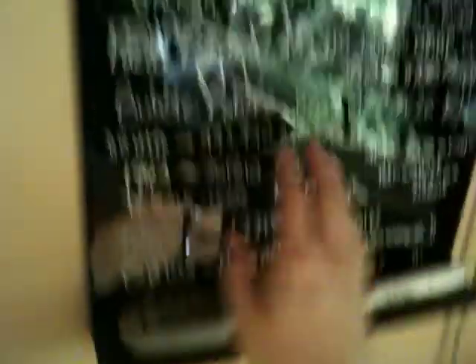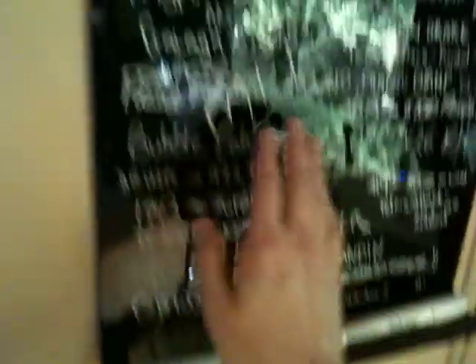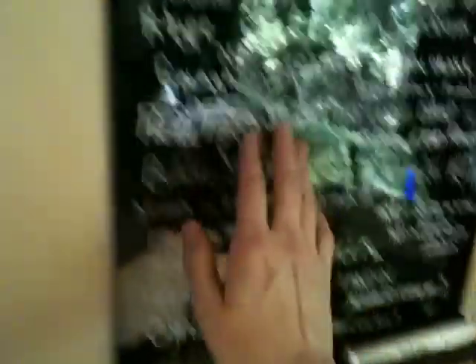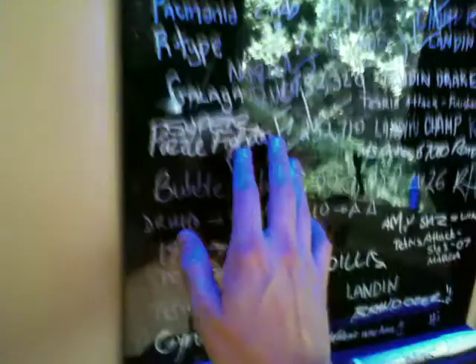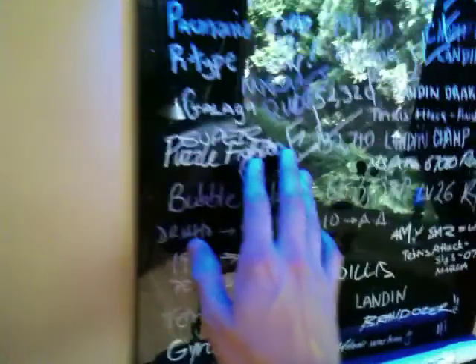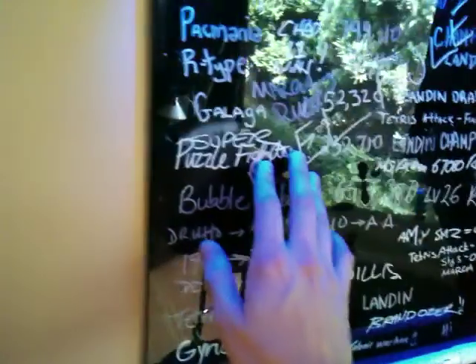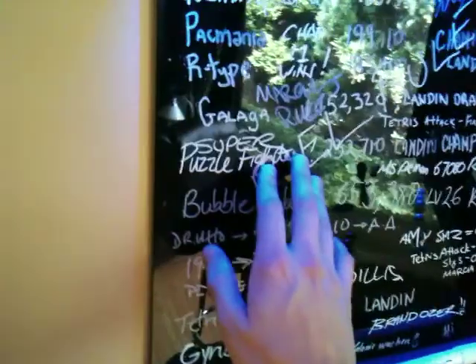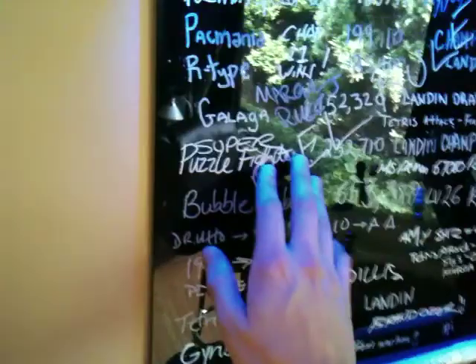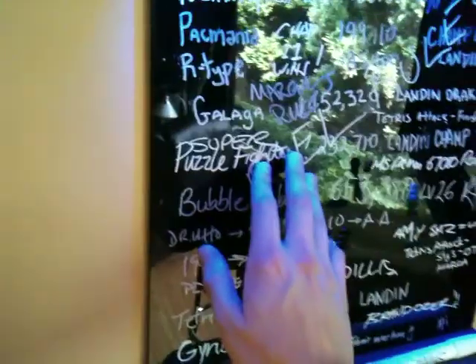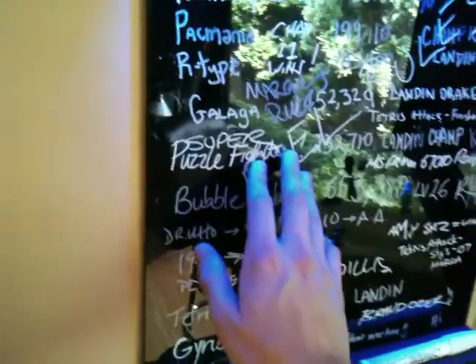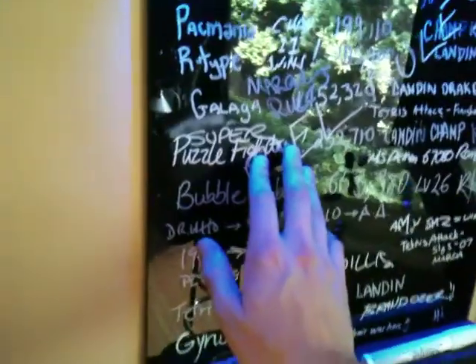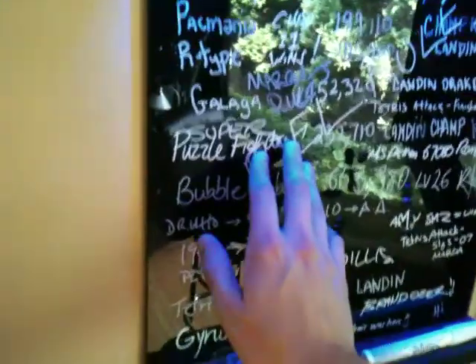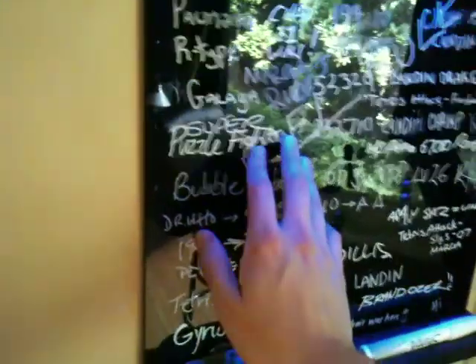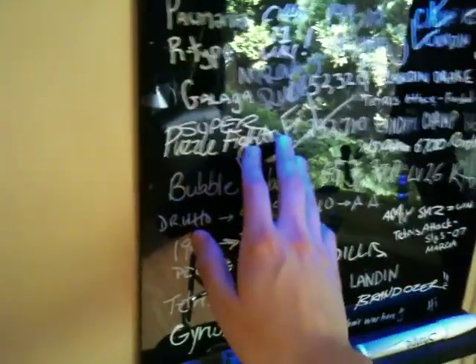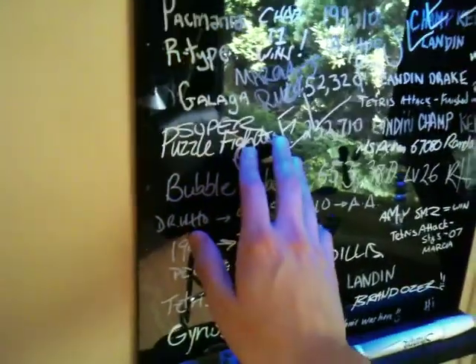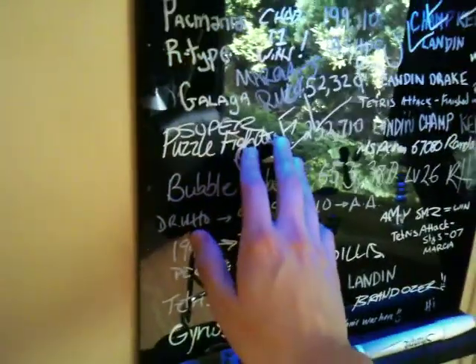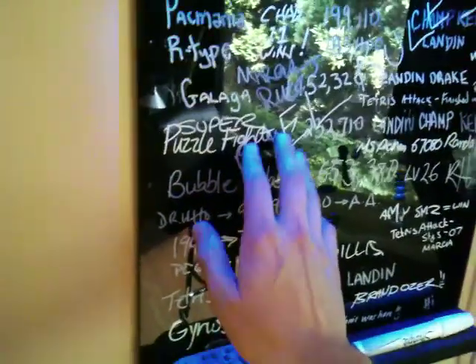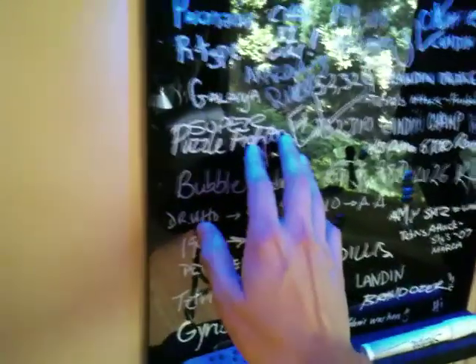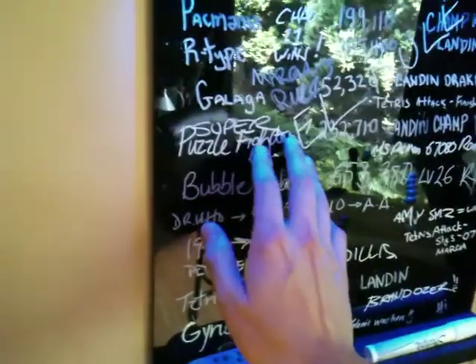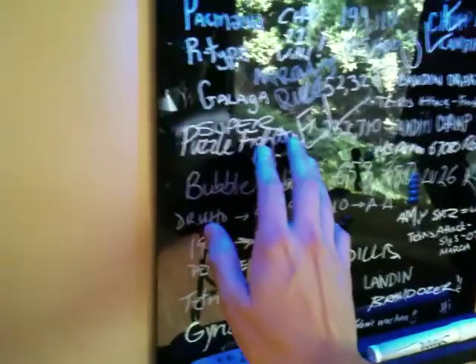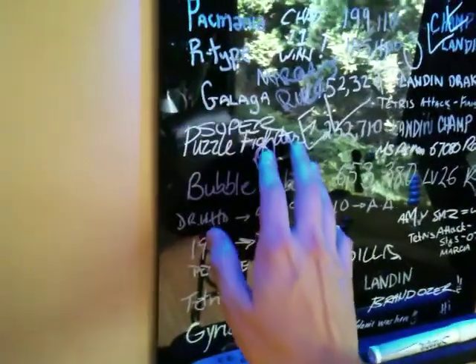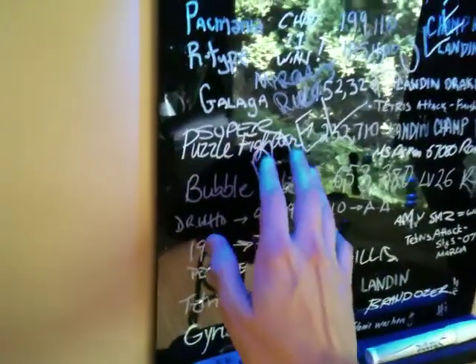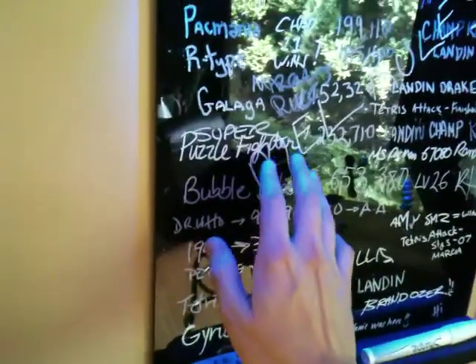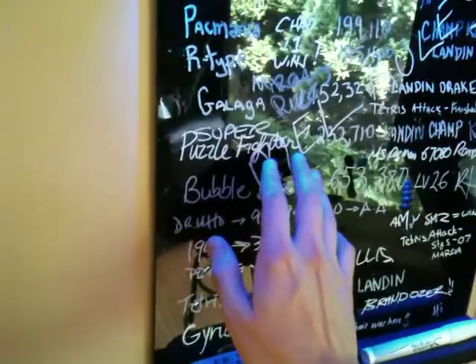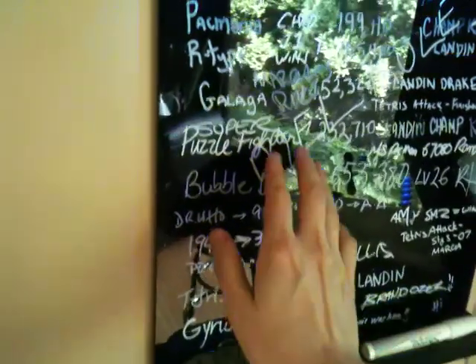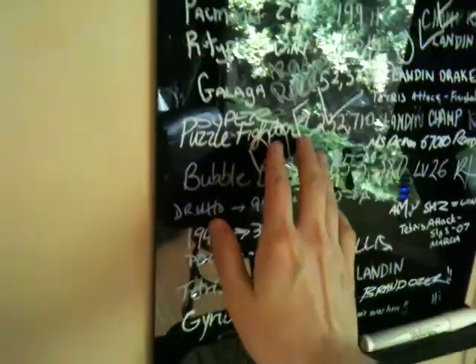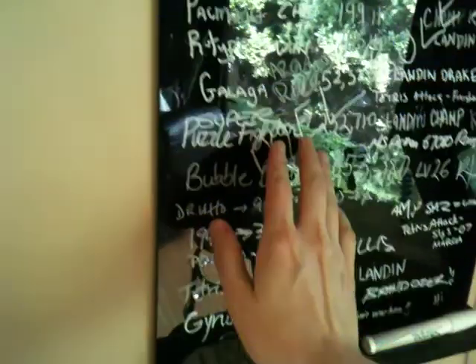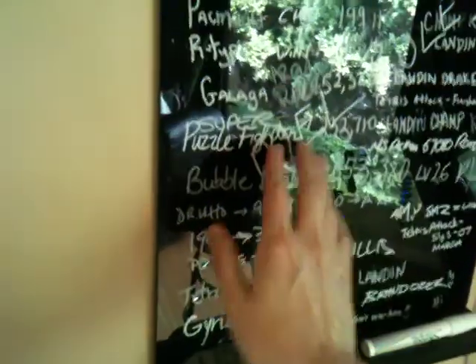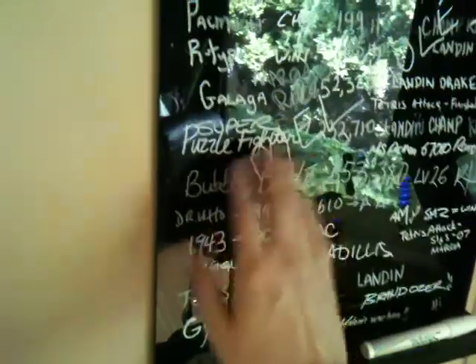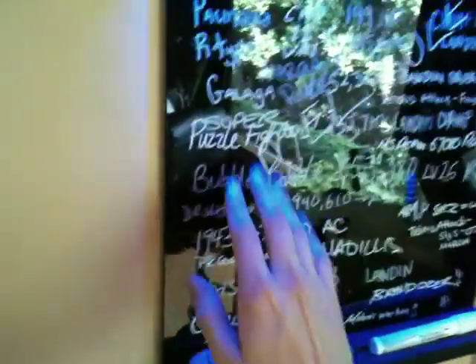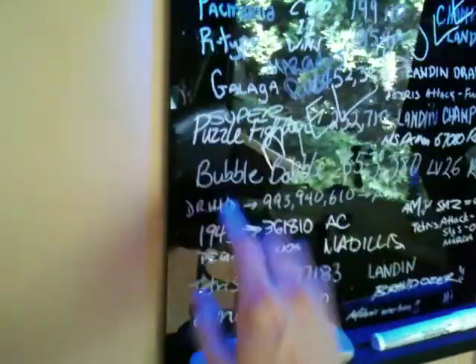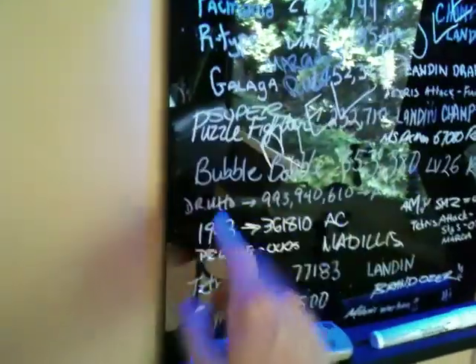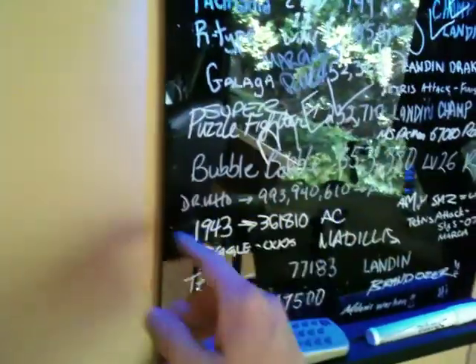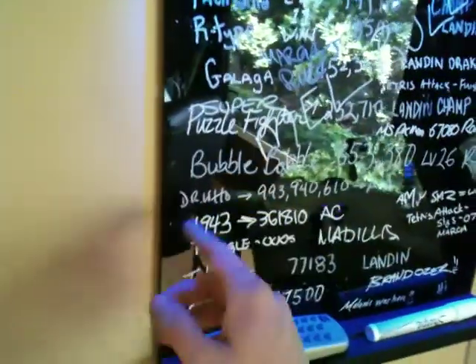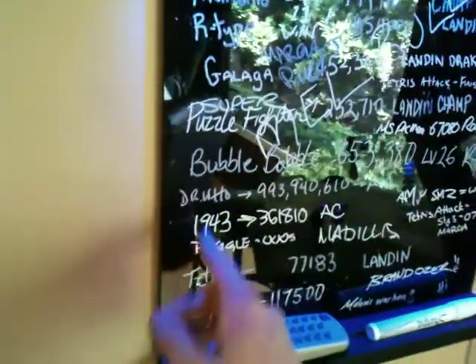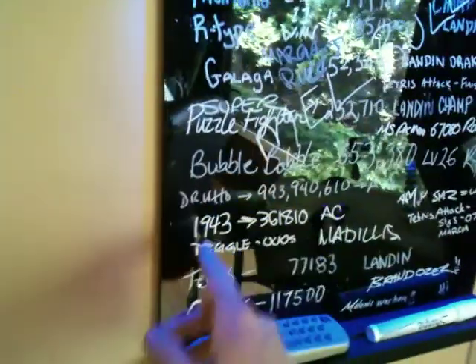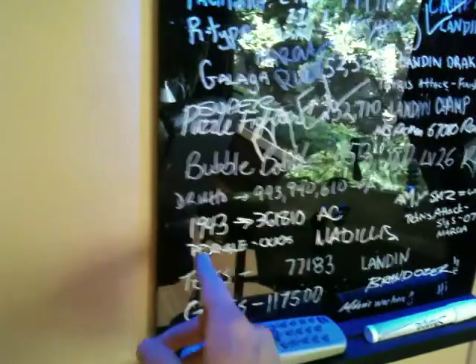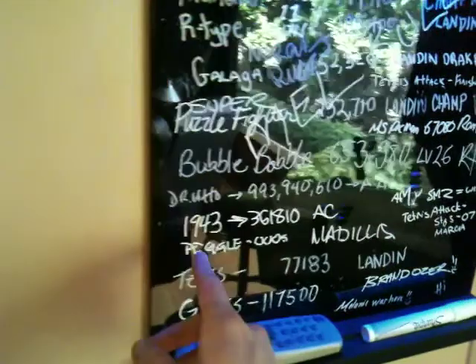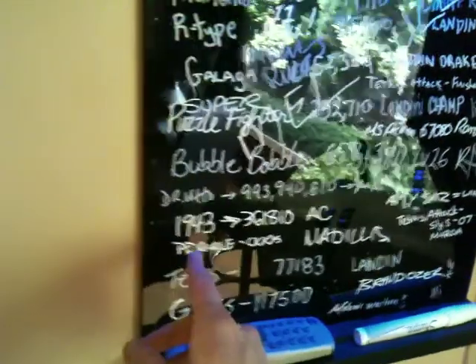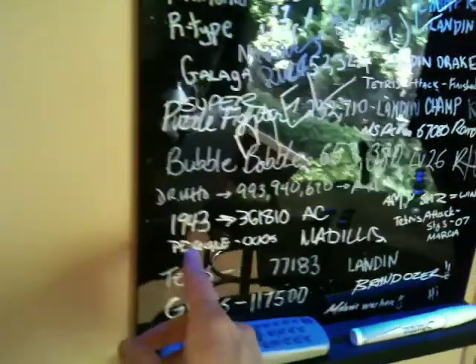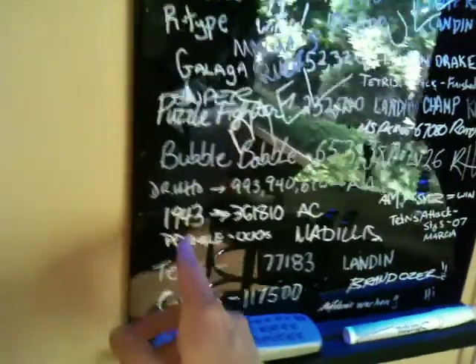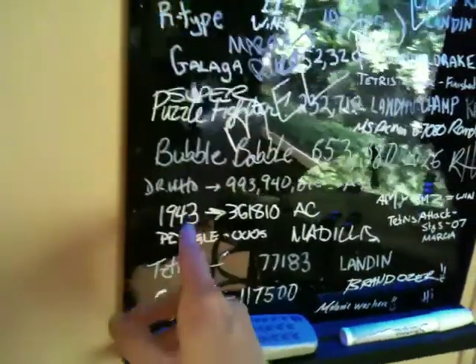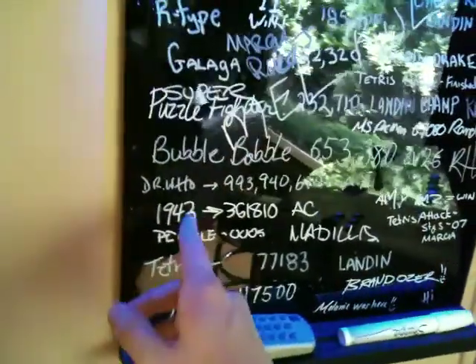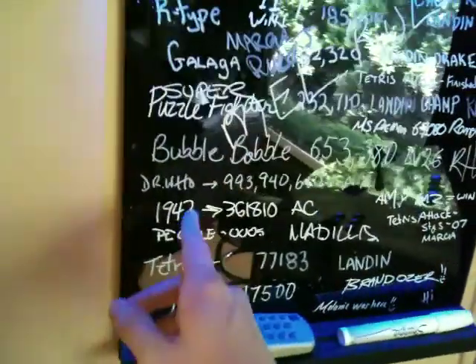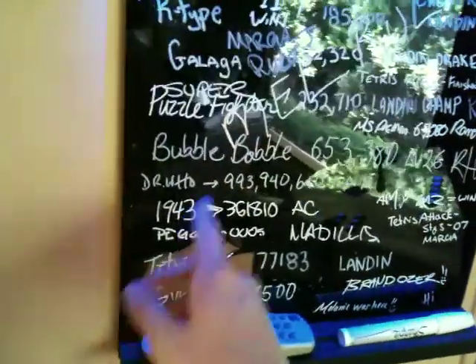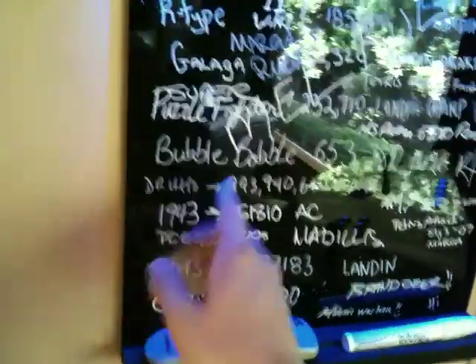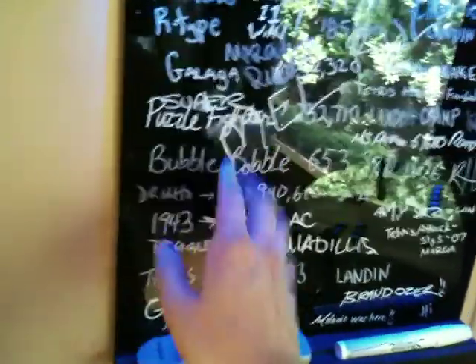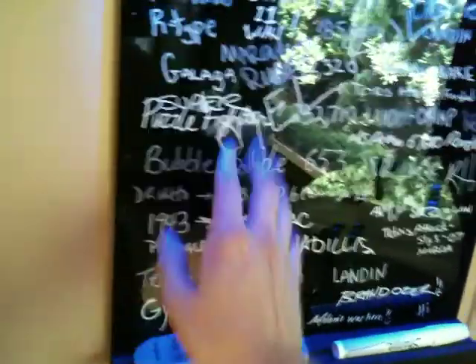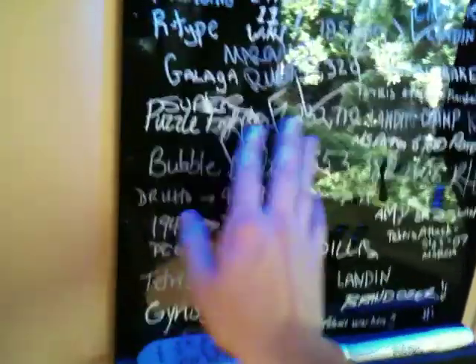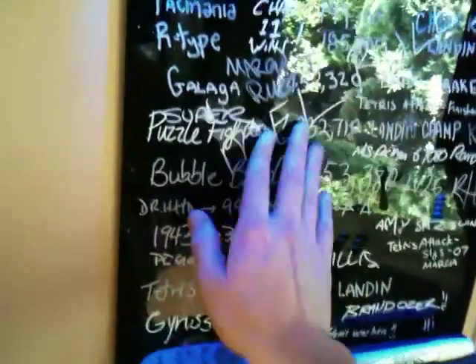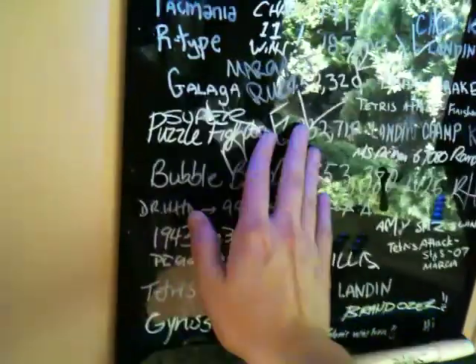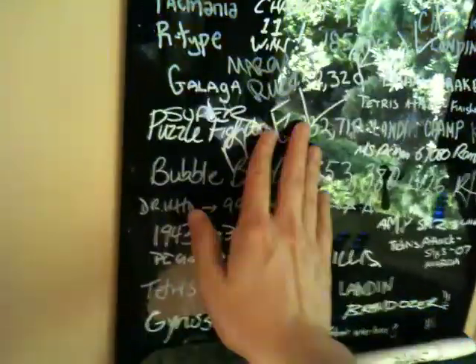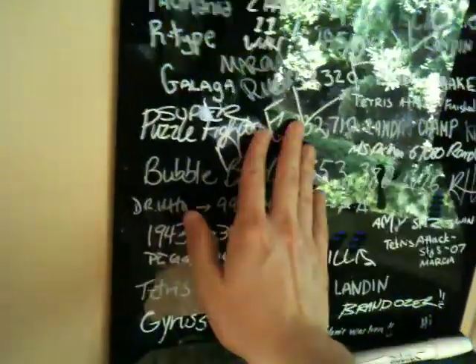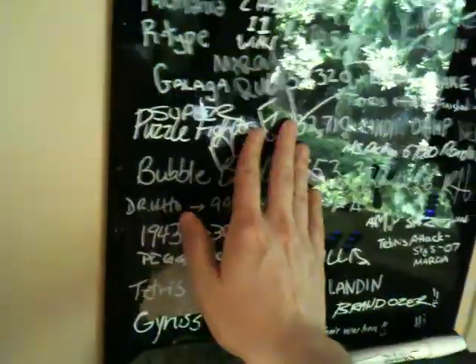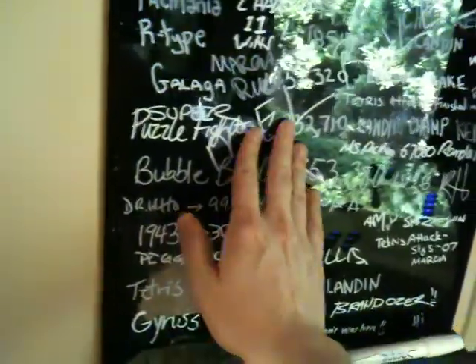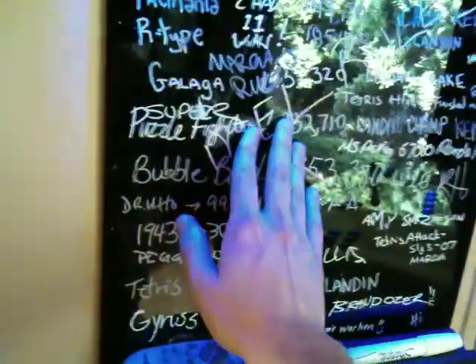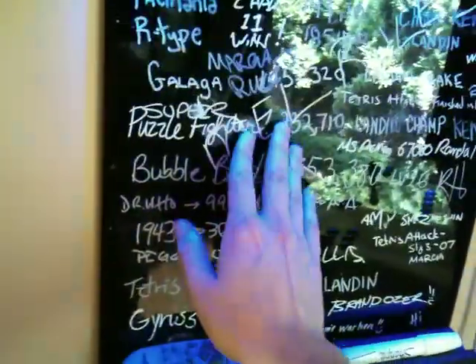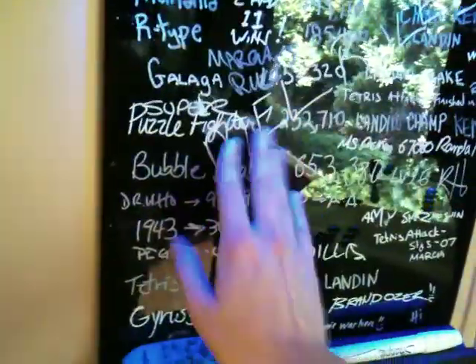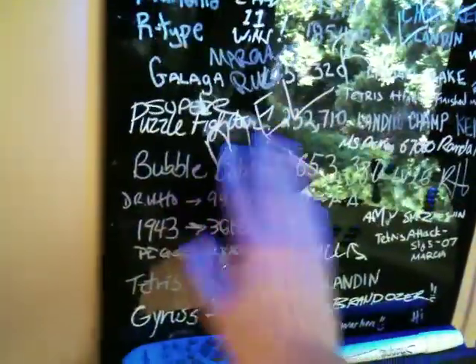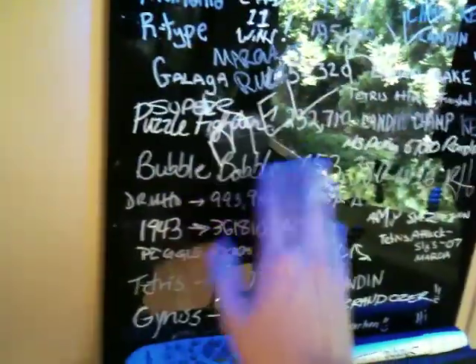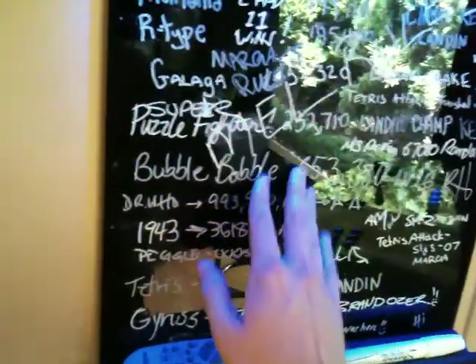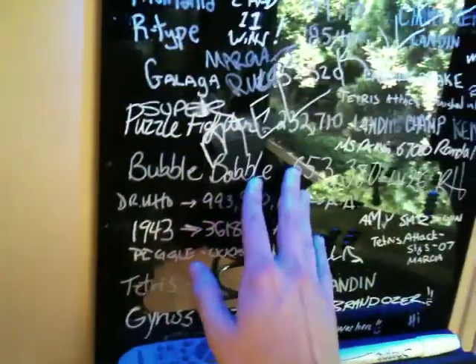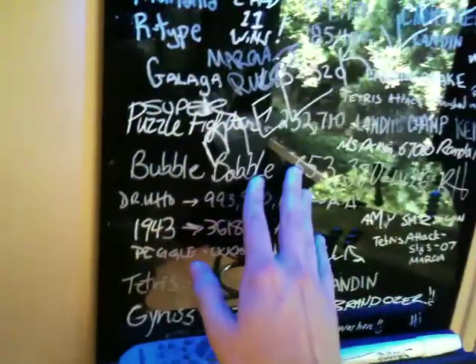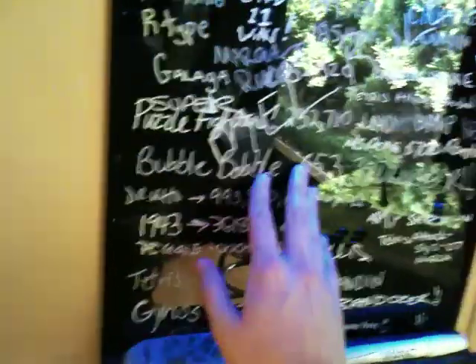This is just Plexiglas, and what I did is I spray painted the back of the Plexi and left the front untouched so you could write on it.